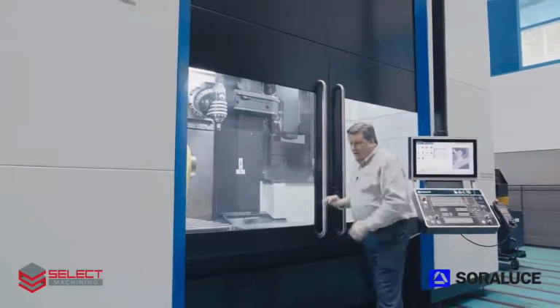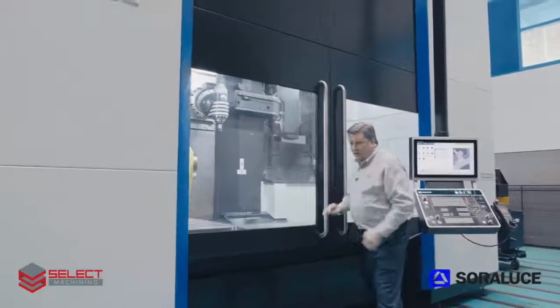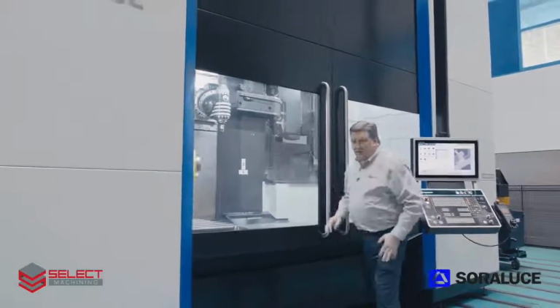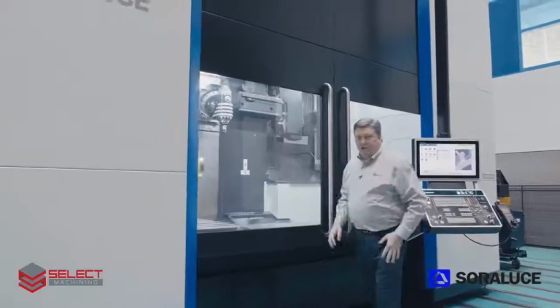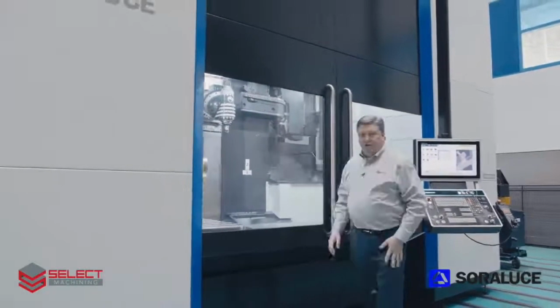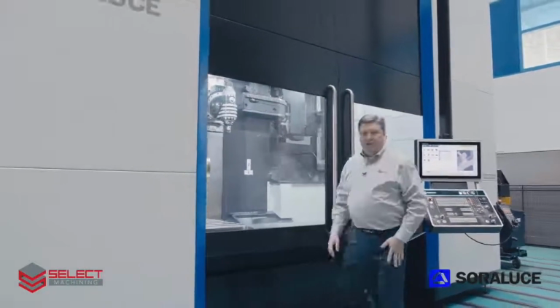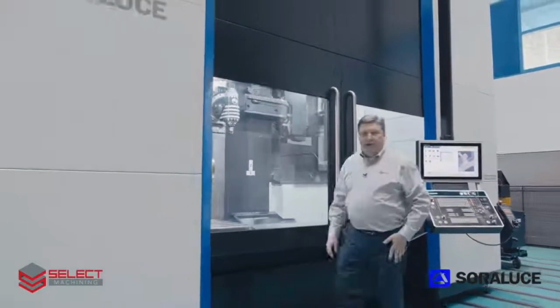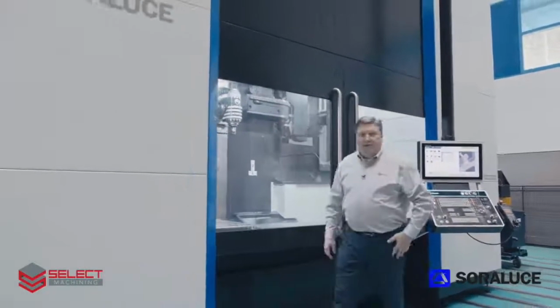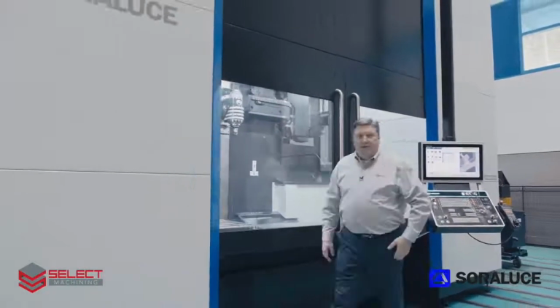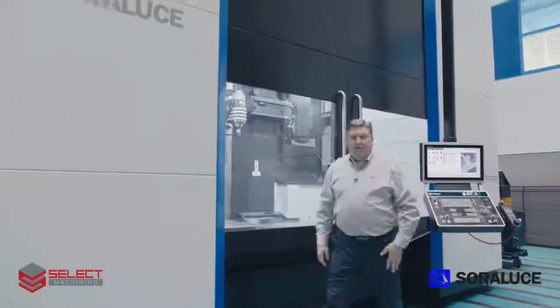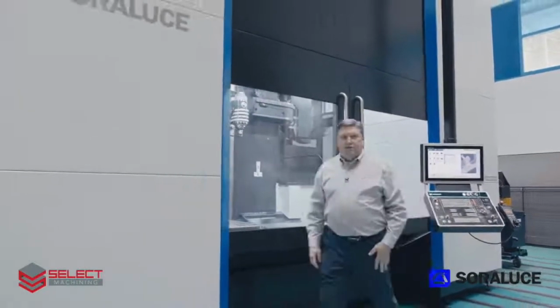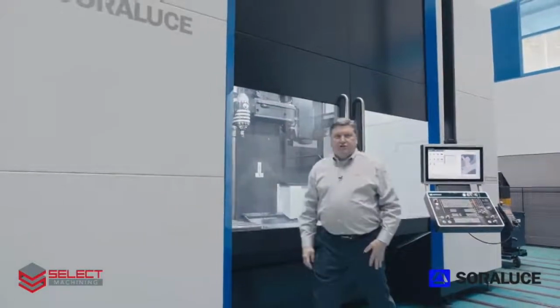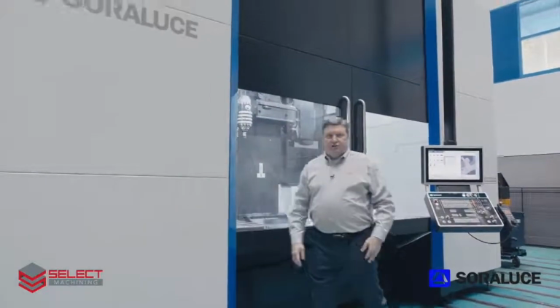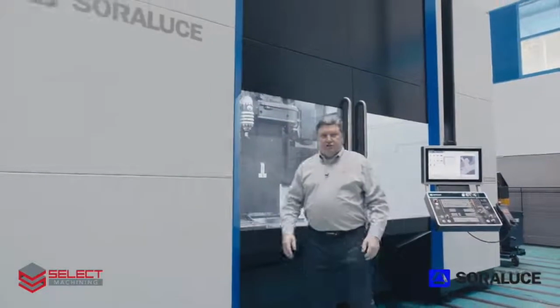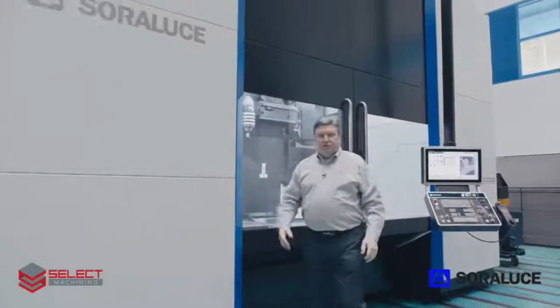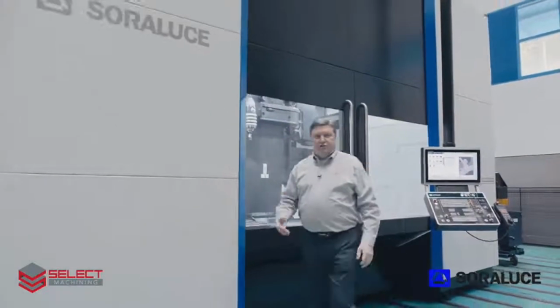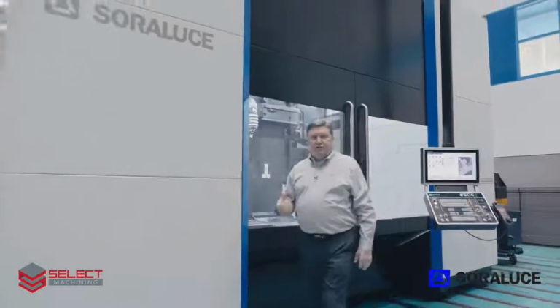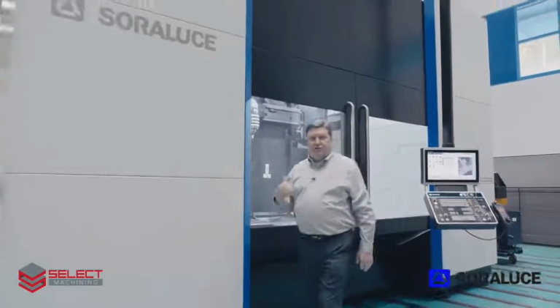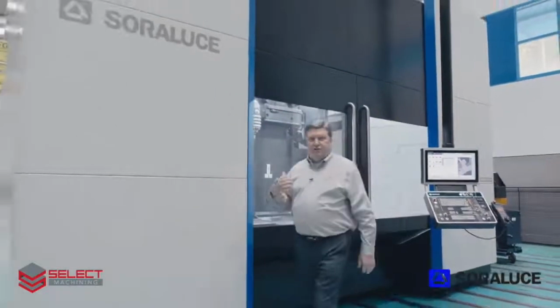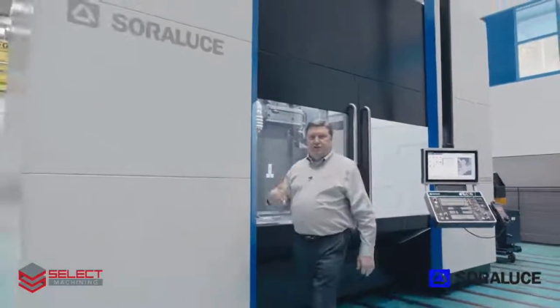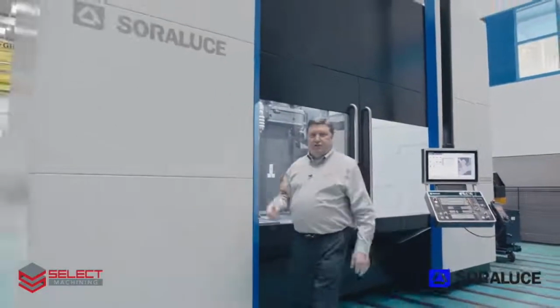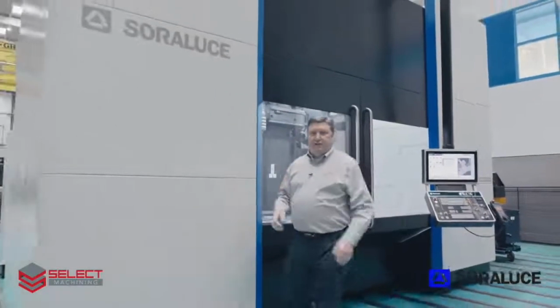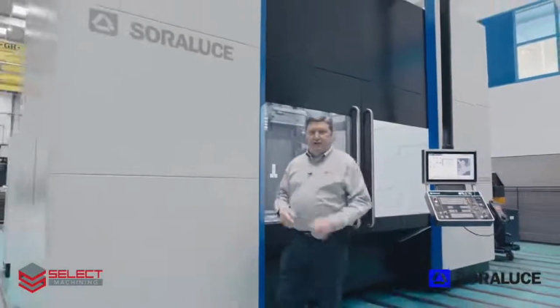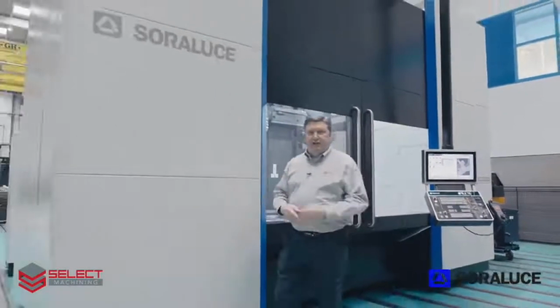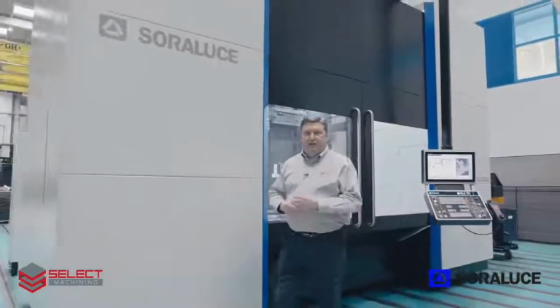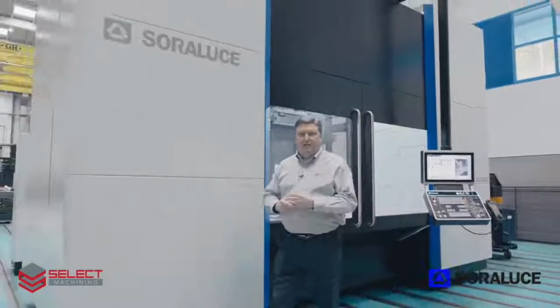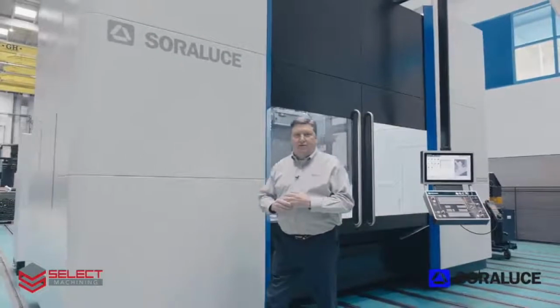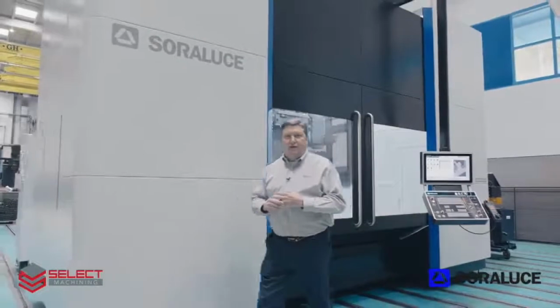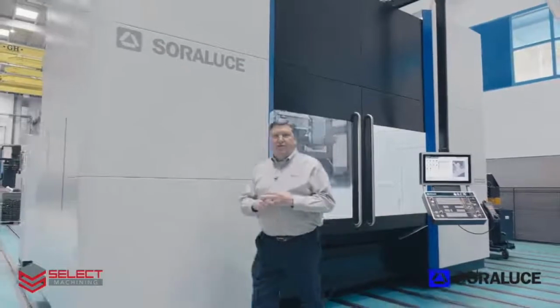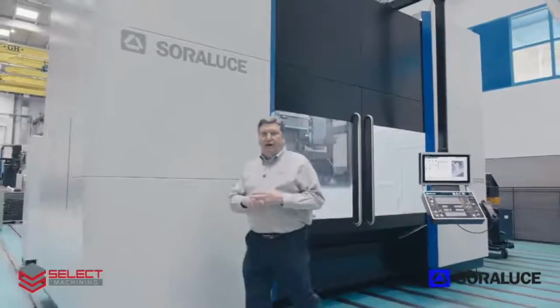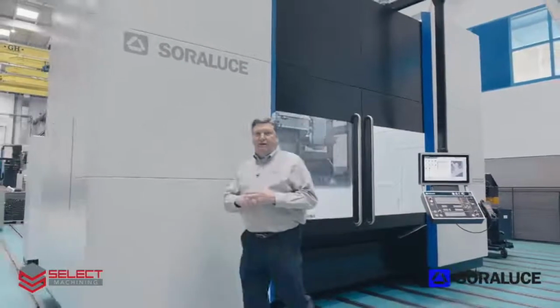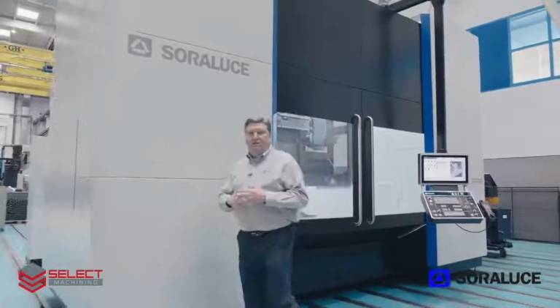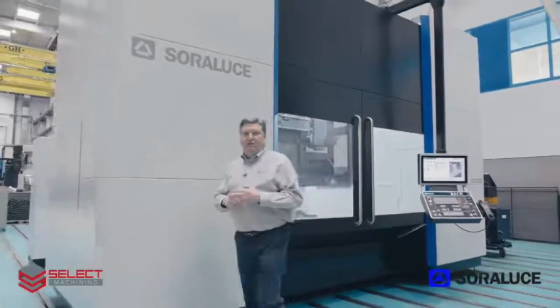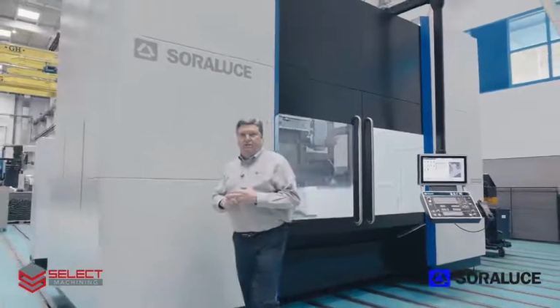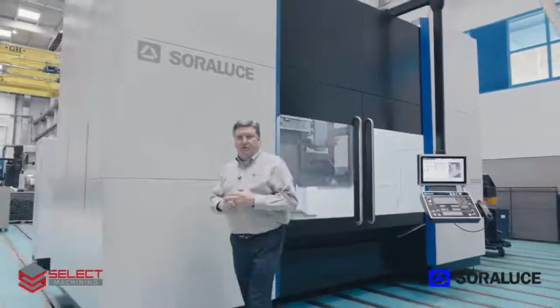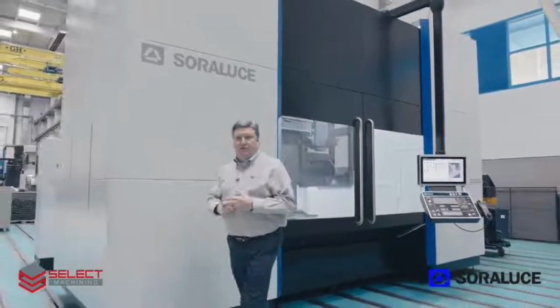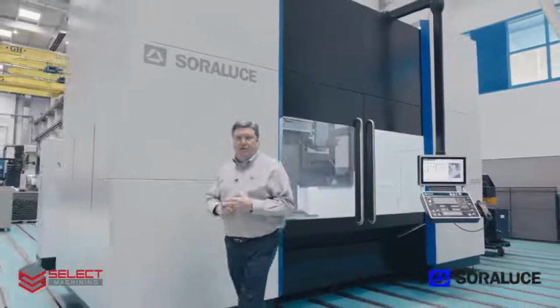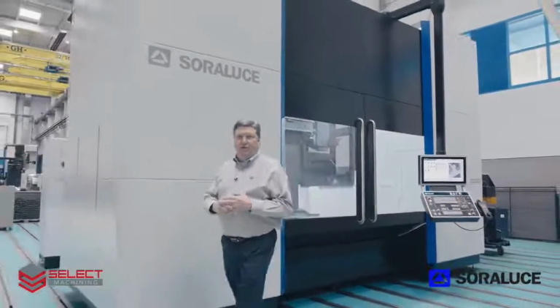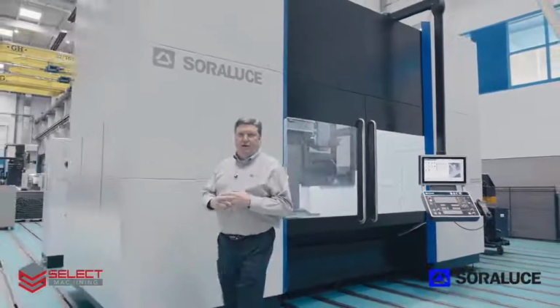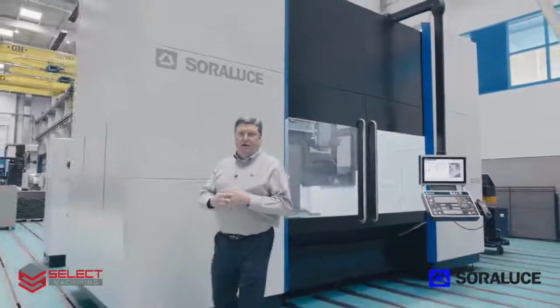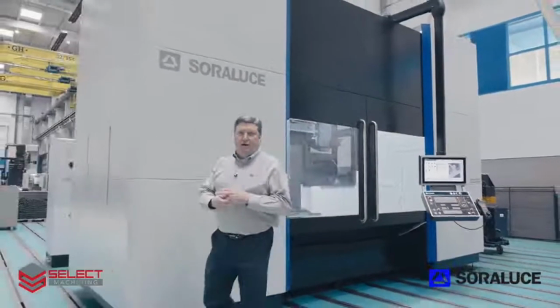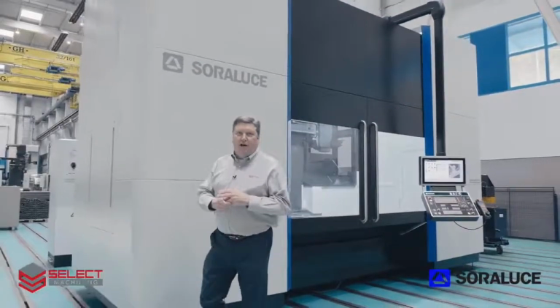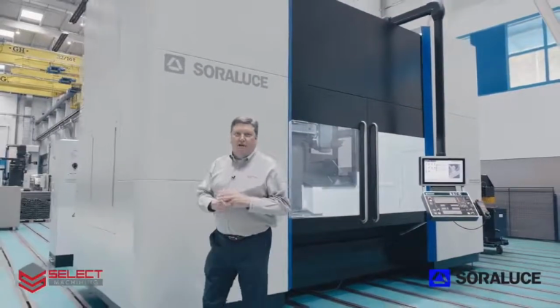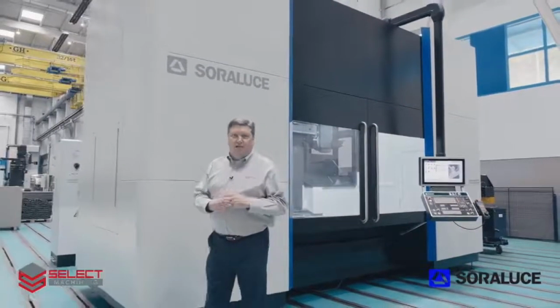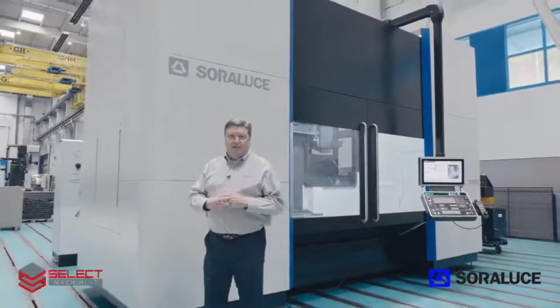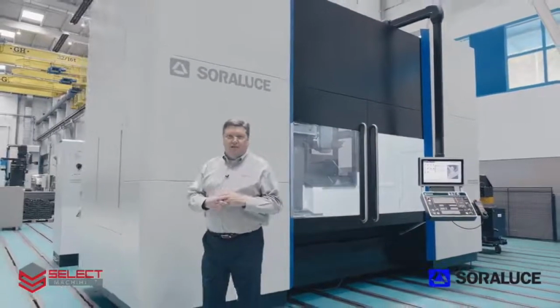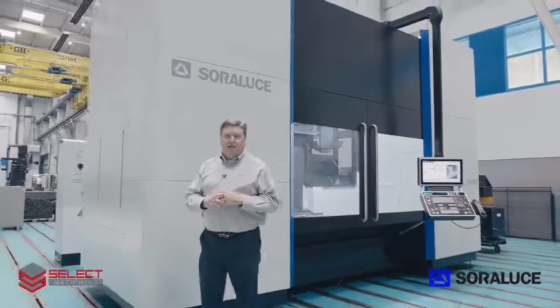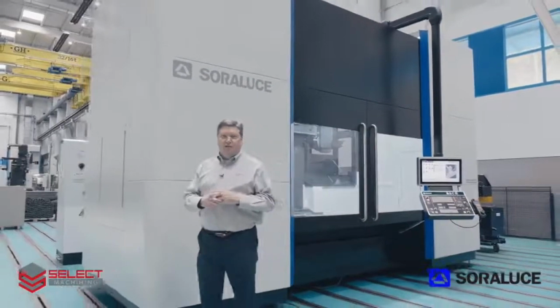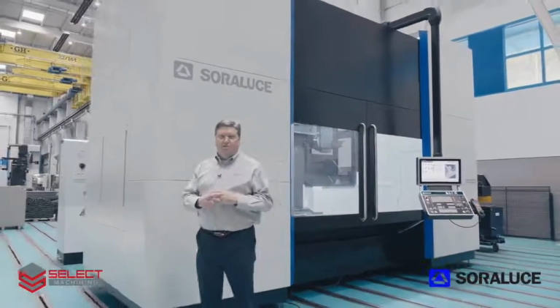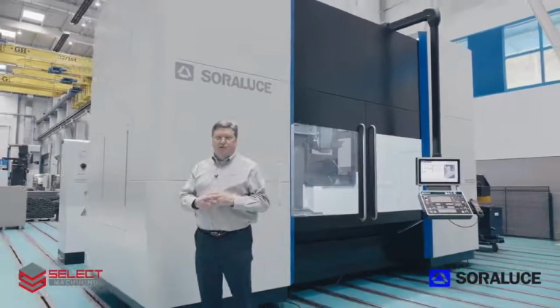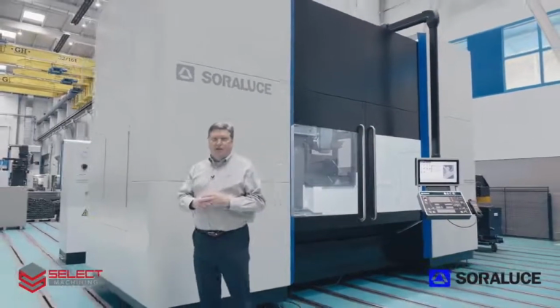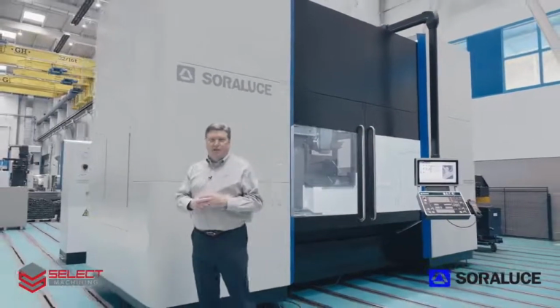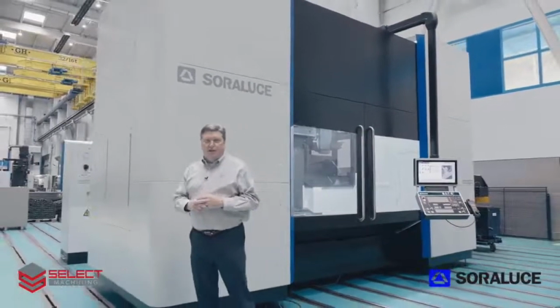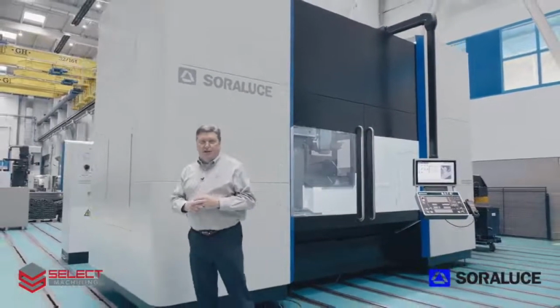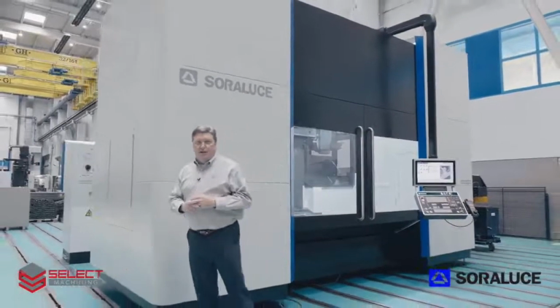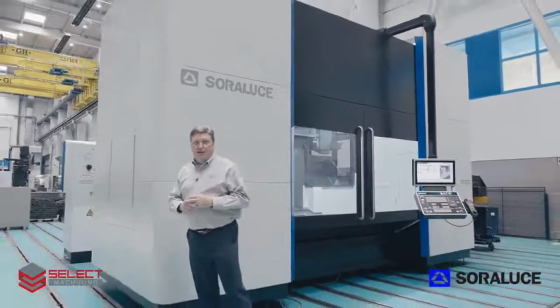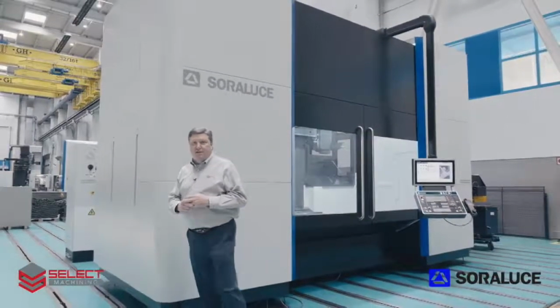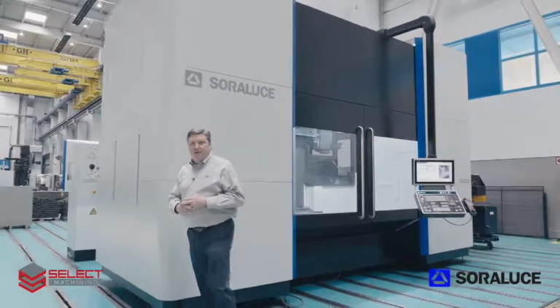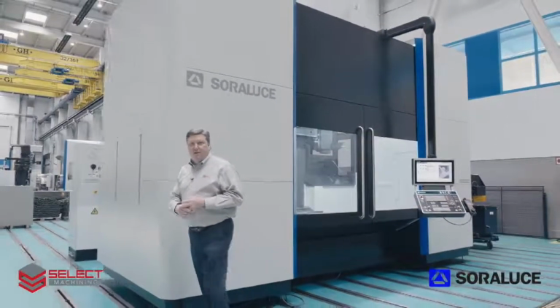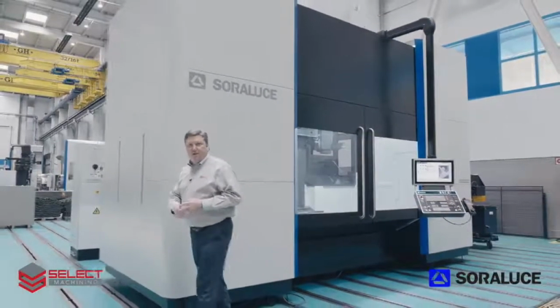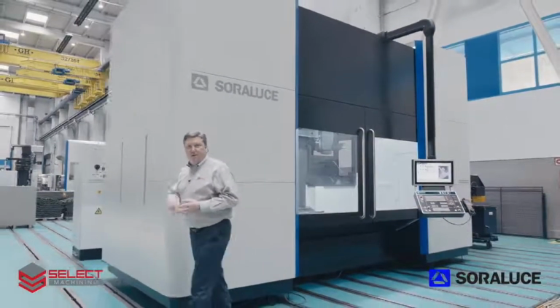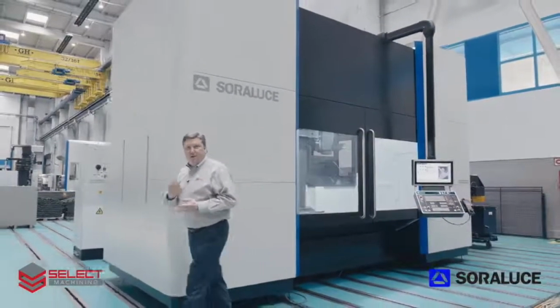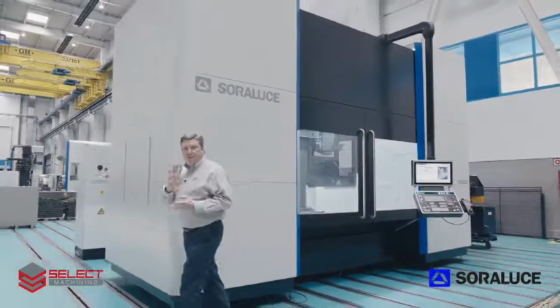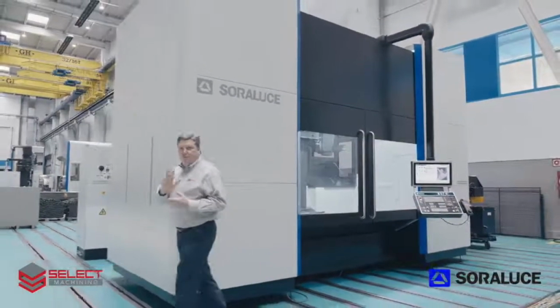So if you have interest in the Sorluthe TAD-25, please feel free to call us at Select Machining Technologies. Thank you.